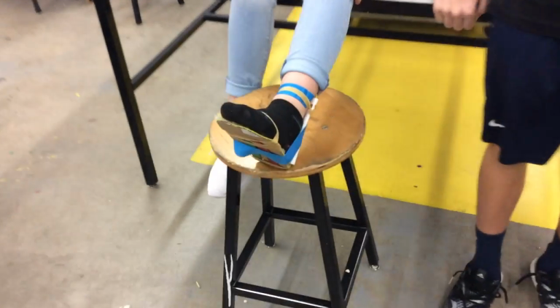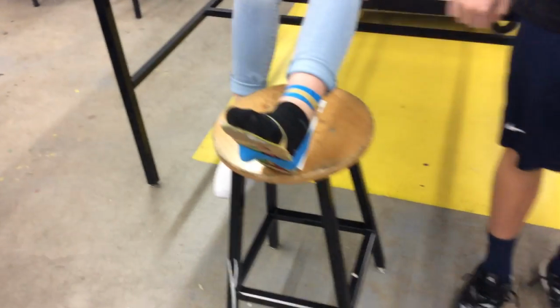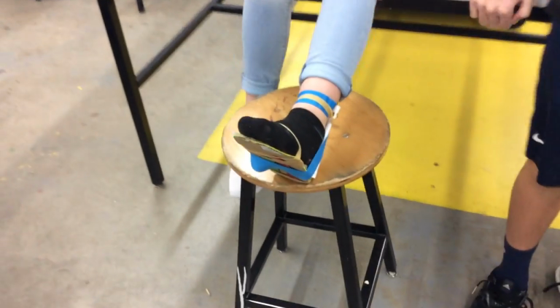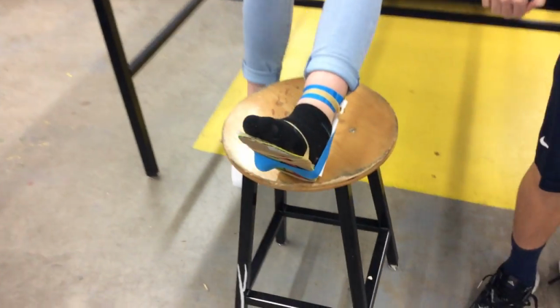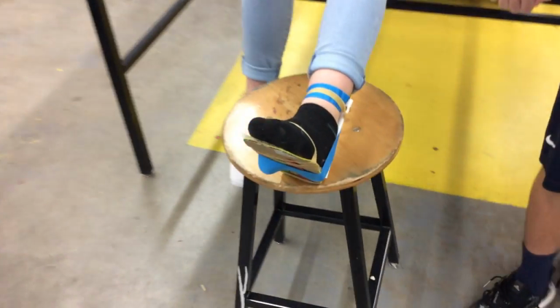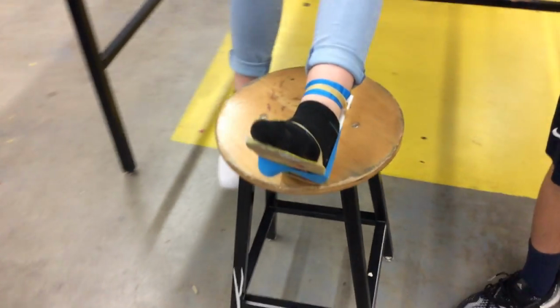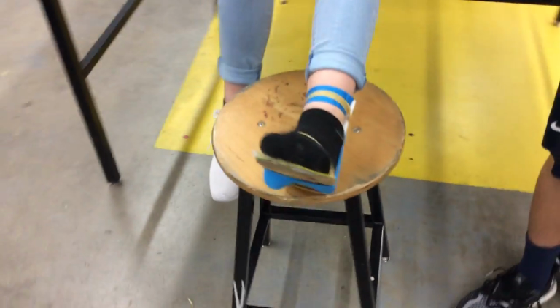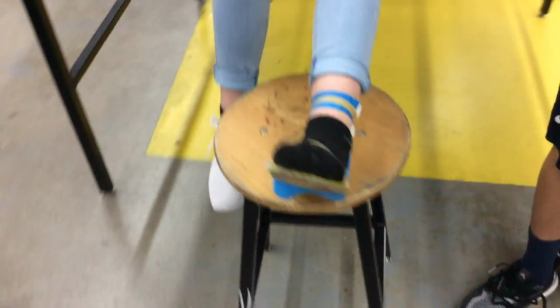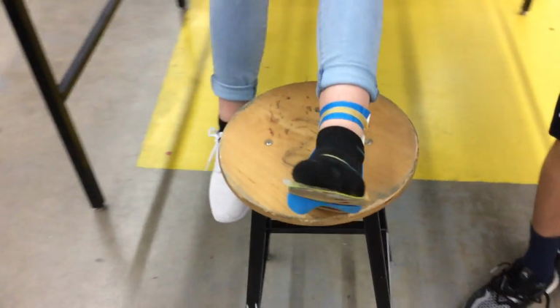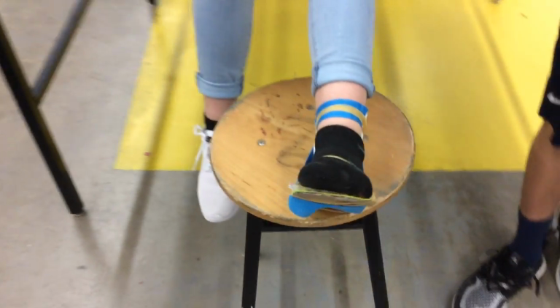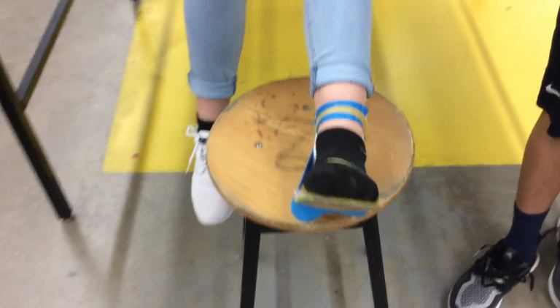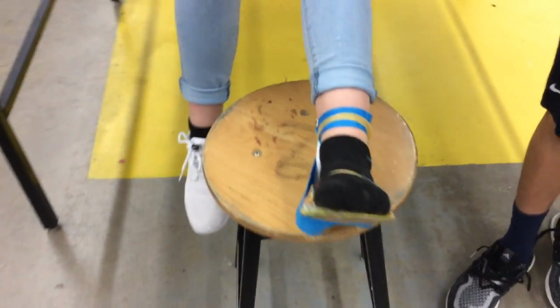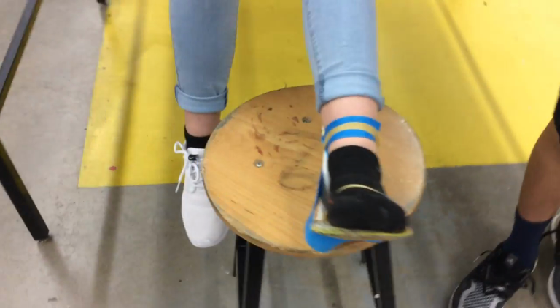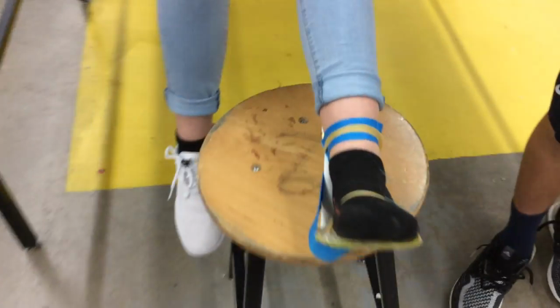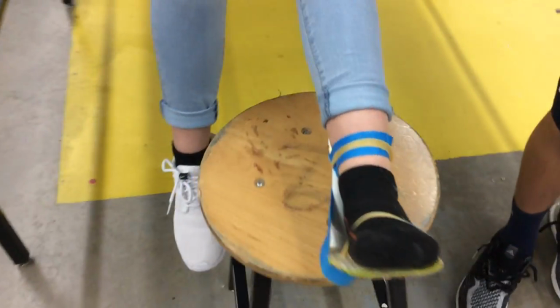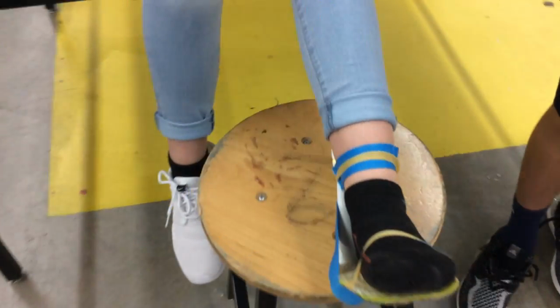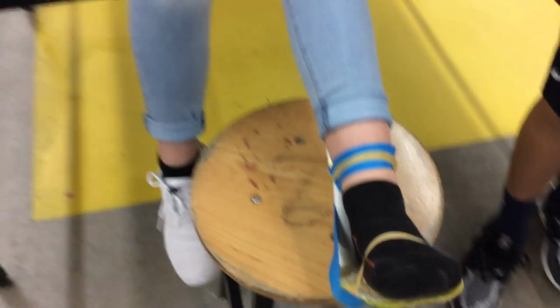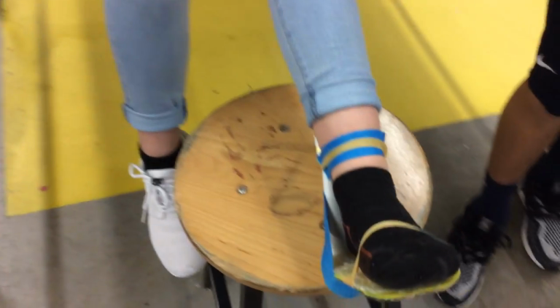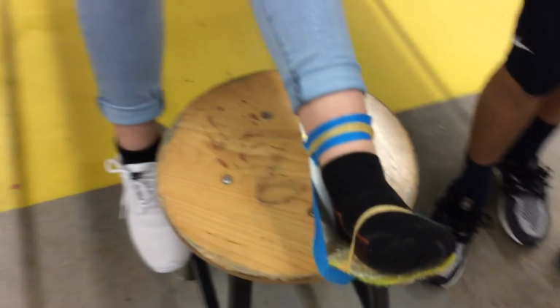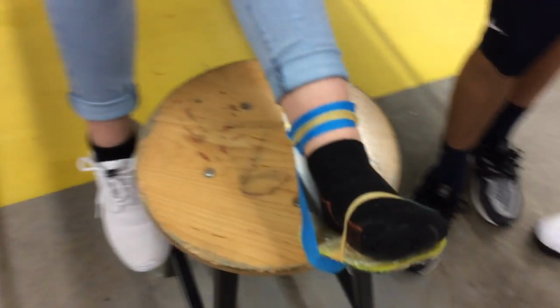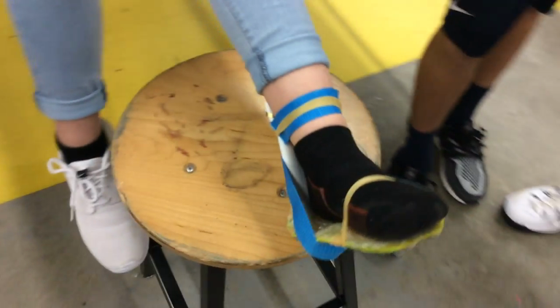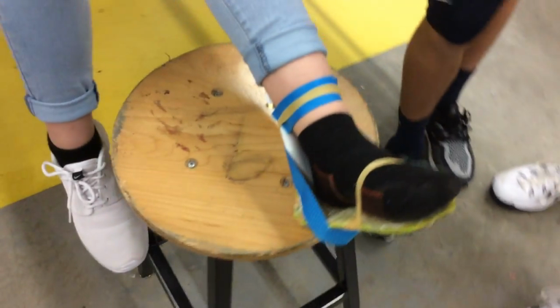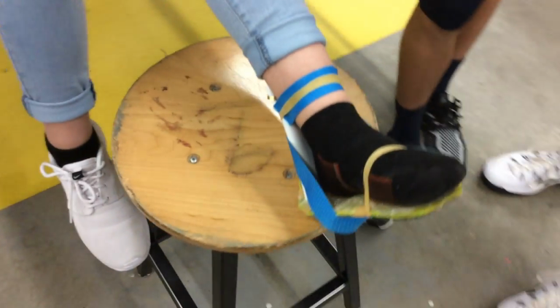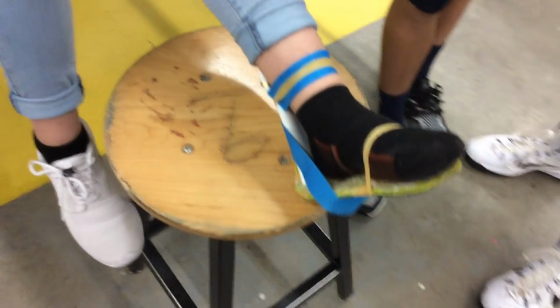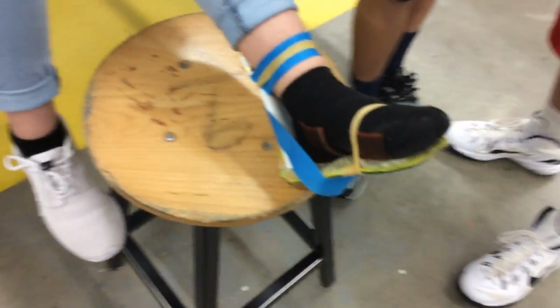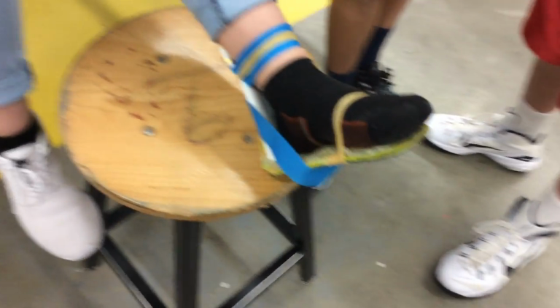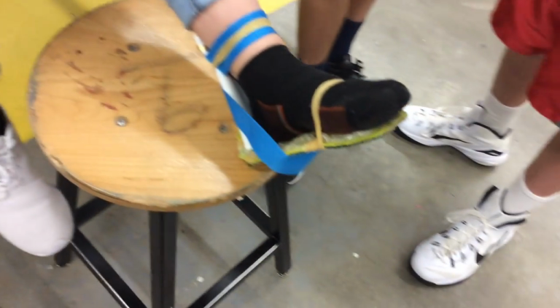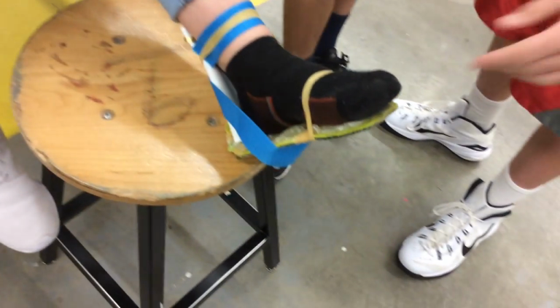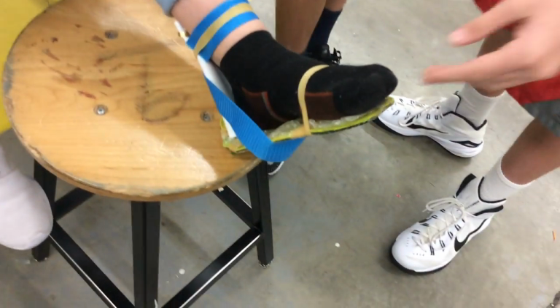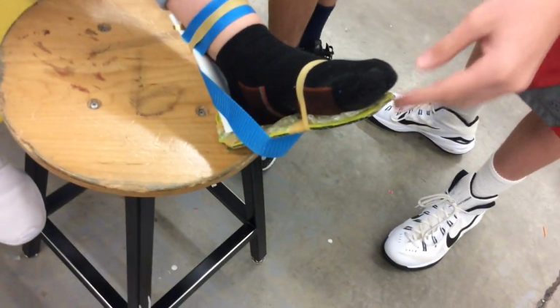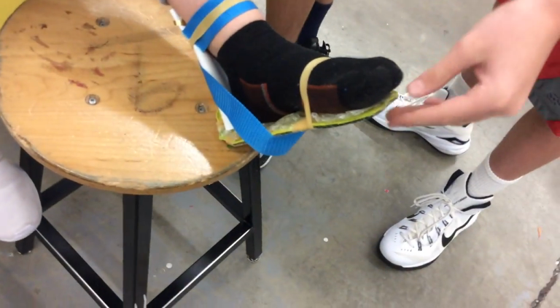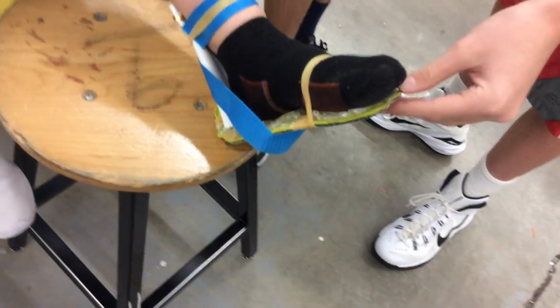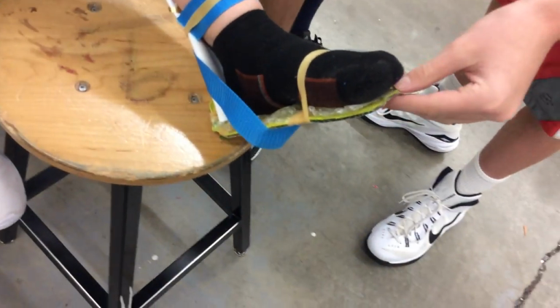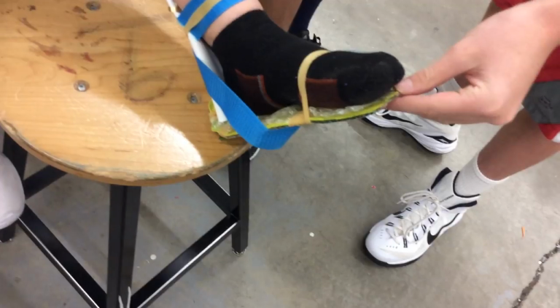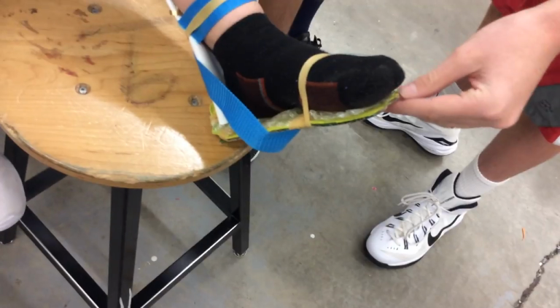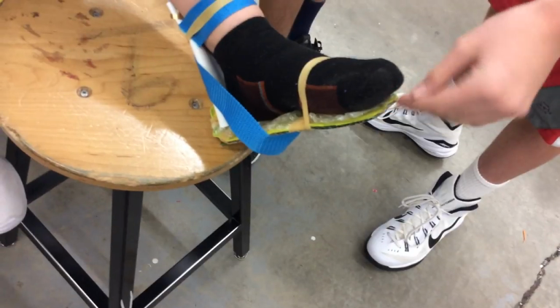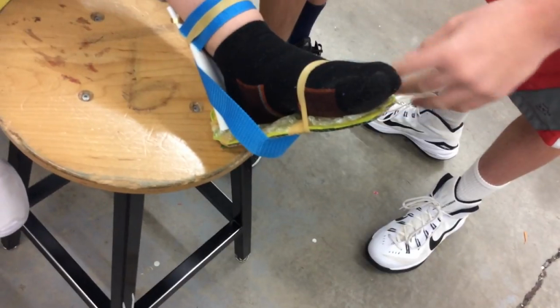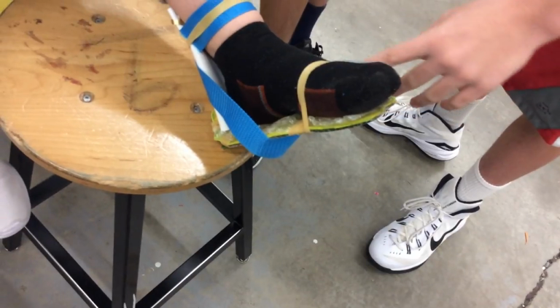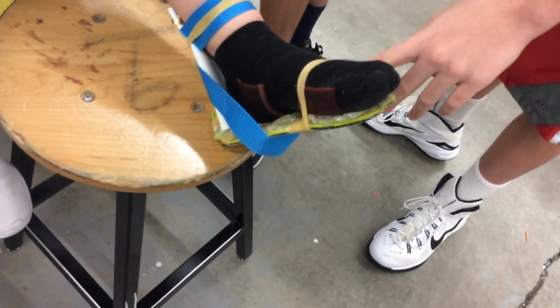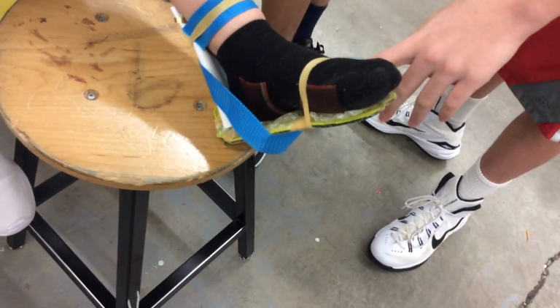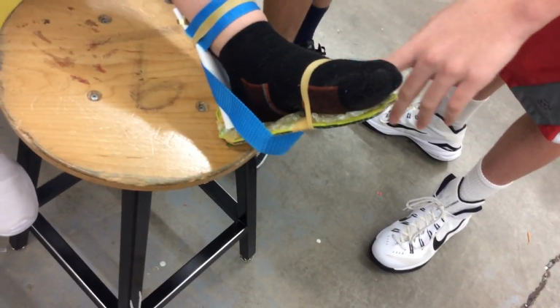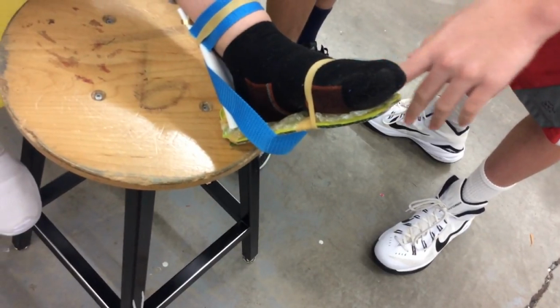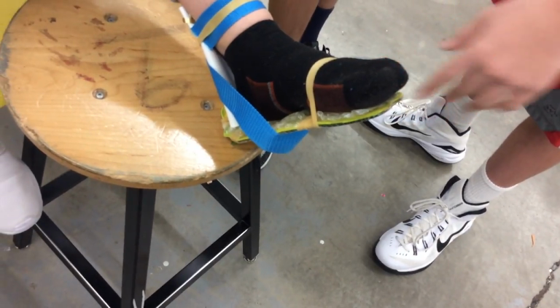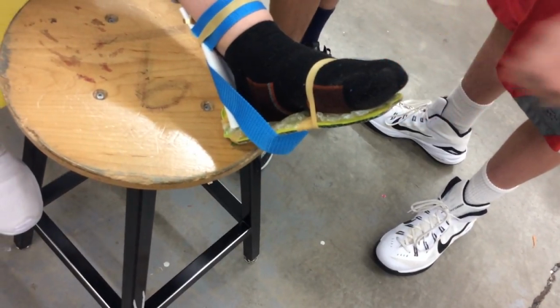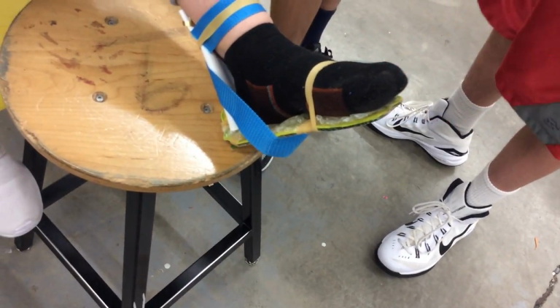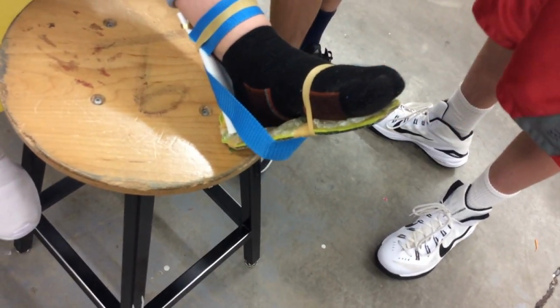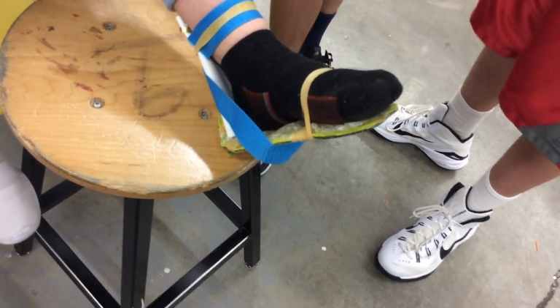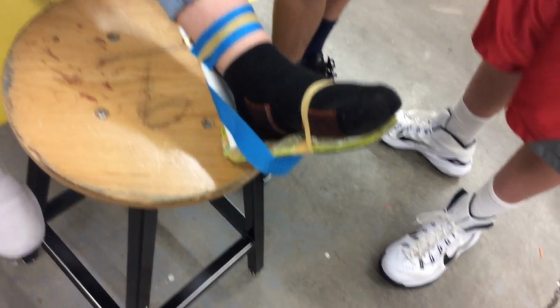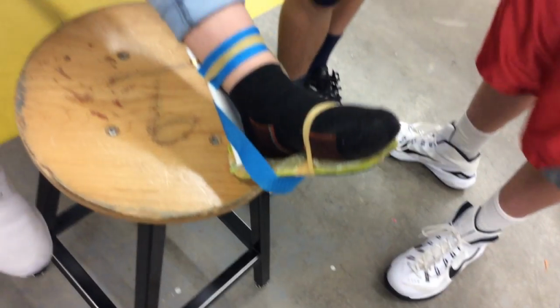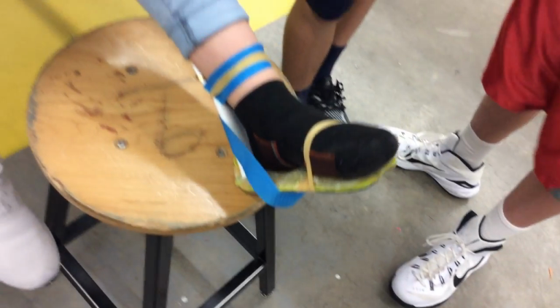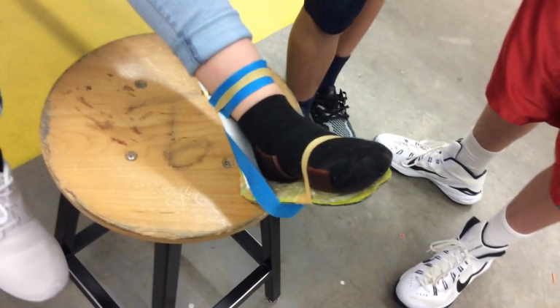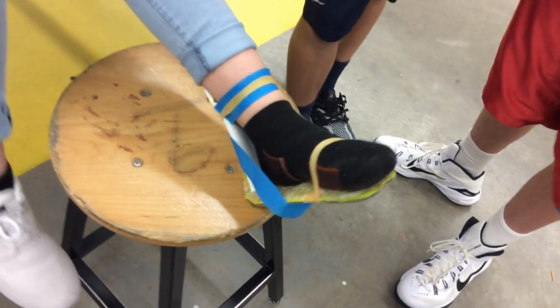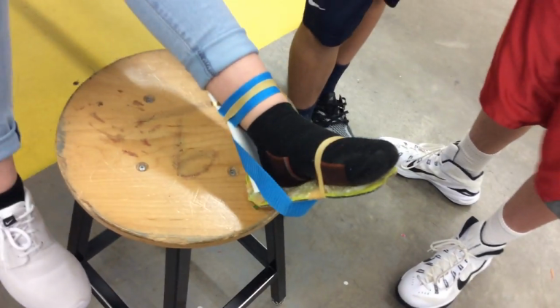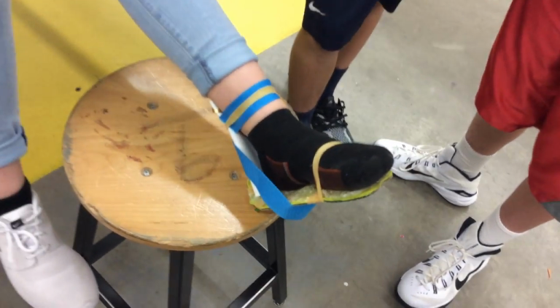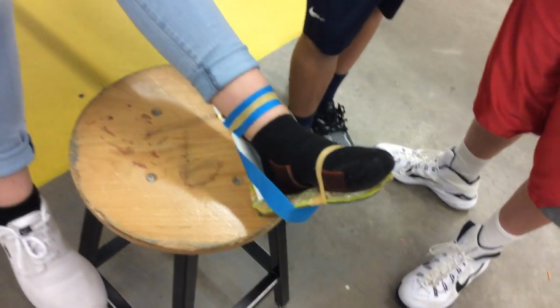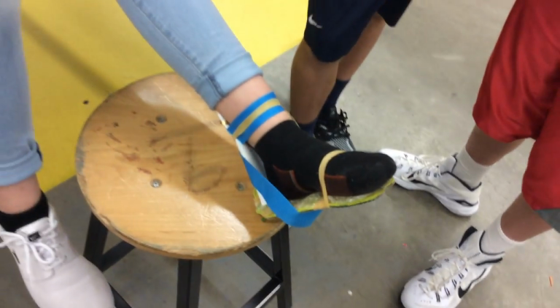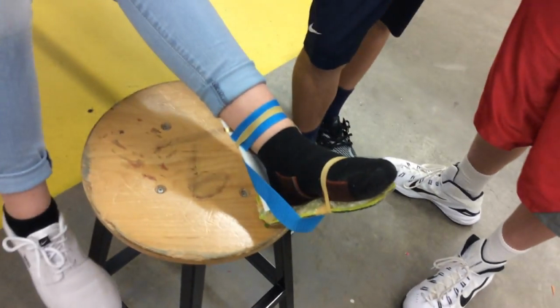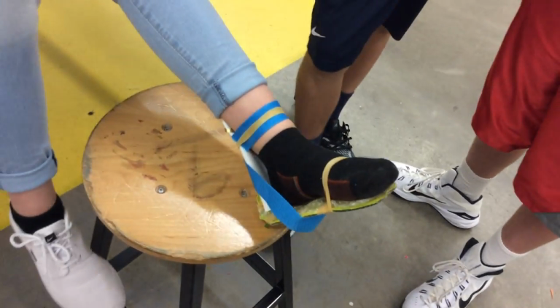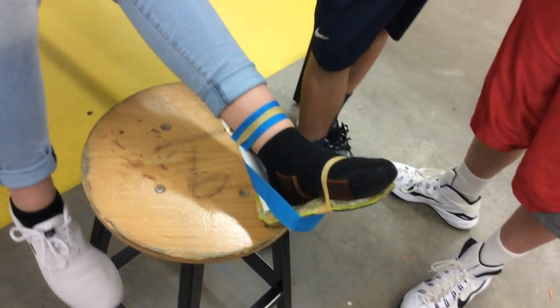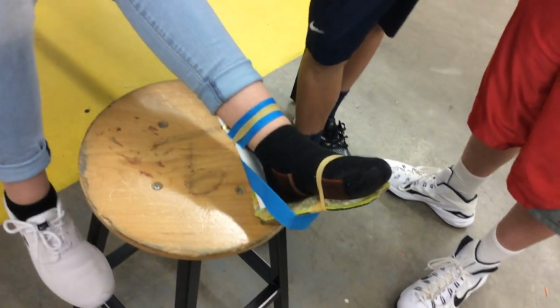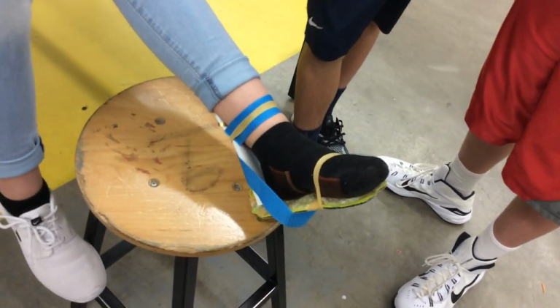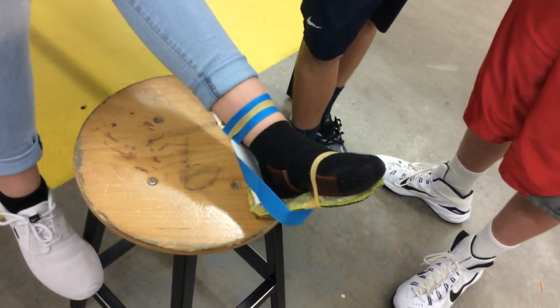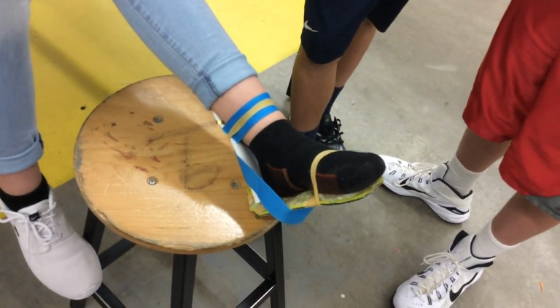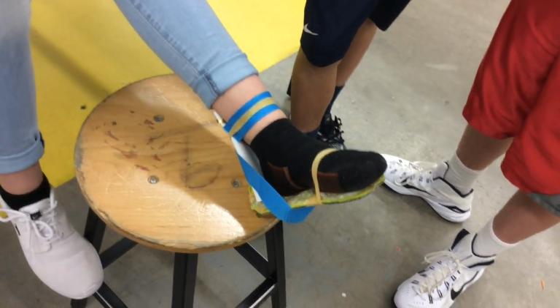What we did for comfort is on the cardboard we laid down some felt and then we put bubble wrap and then we secured it with rubber bands.